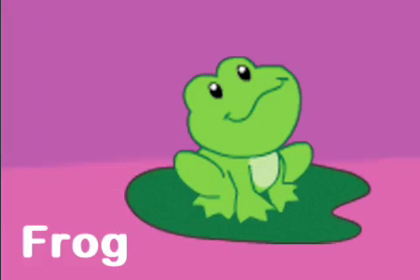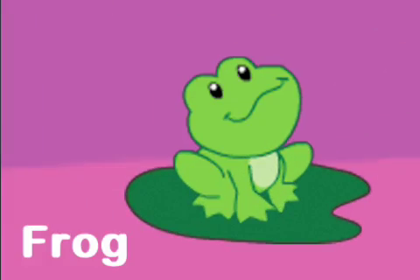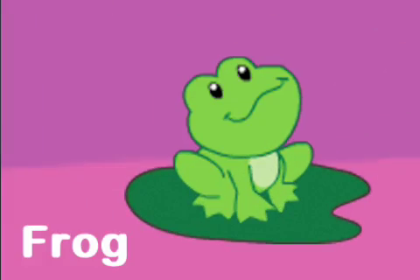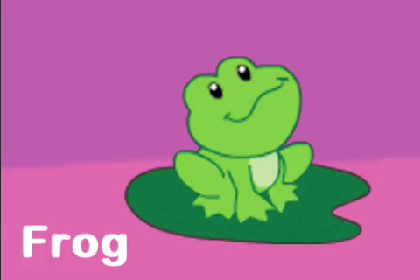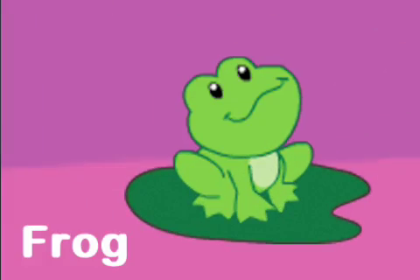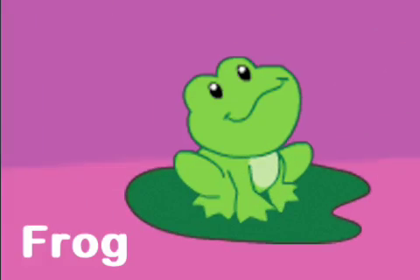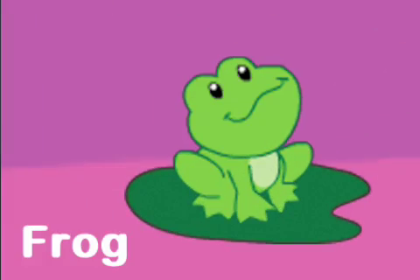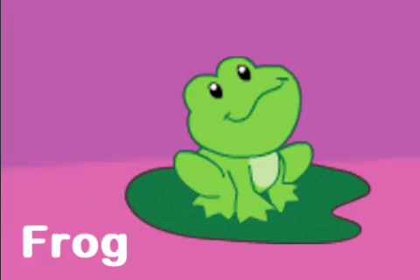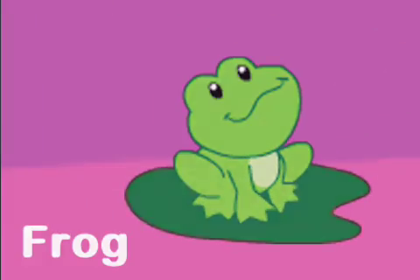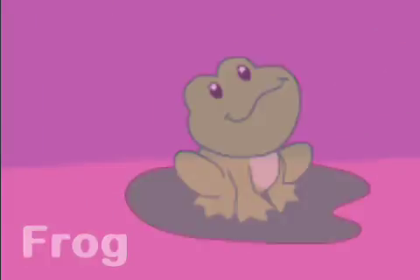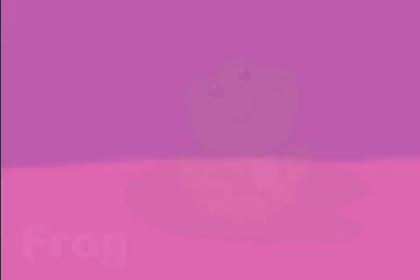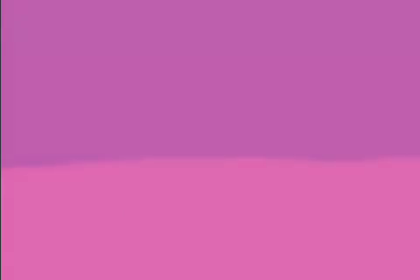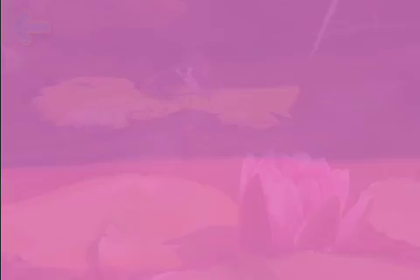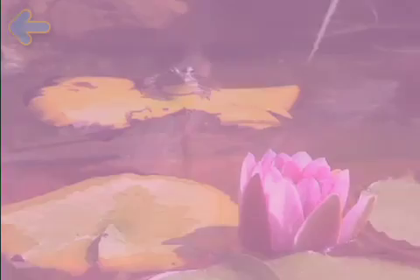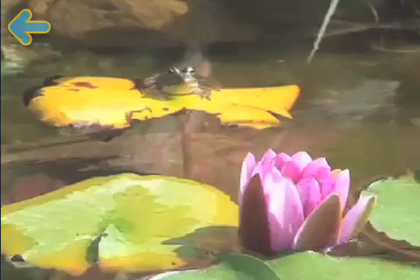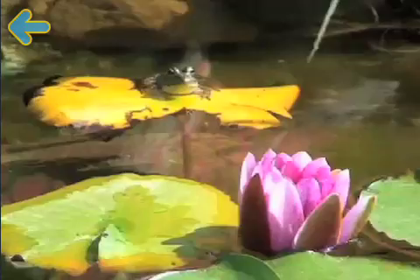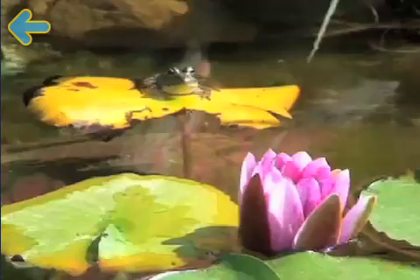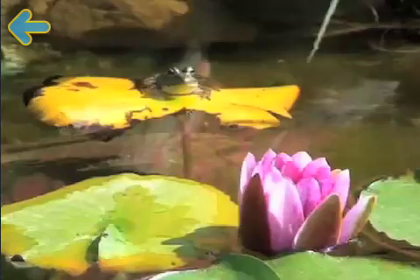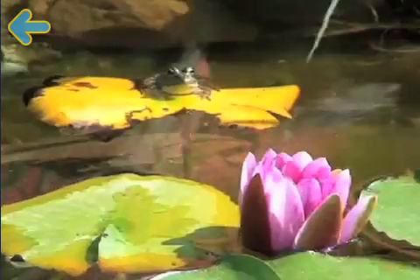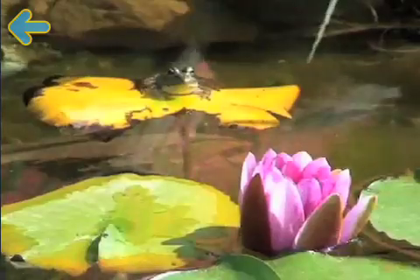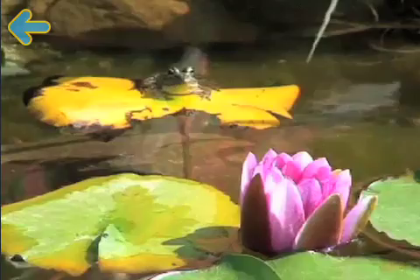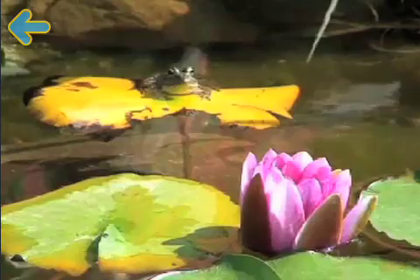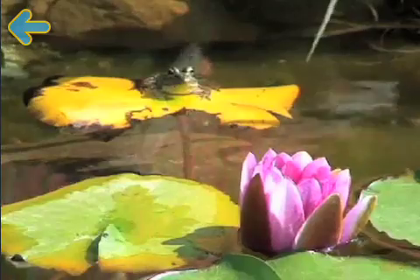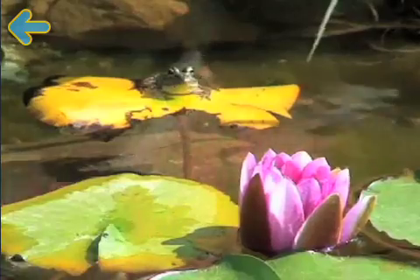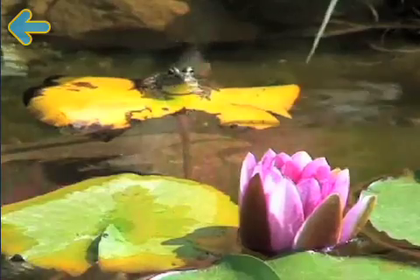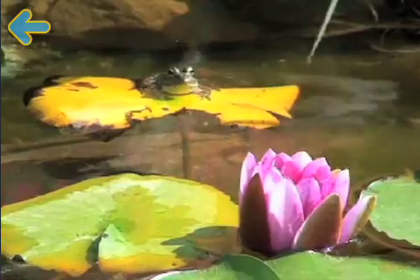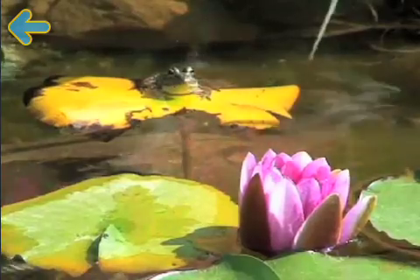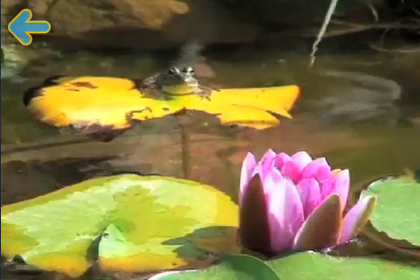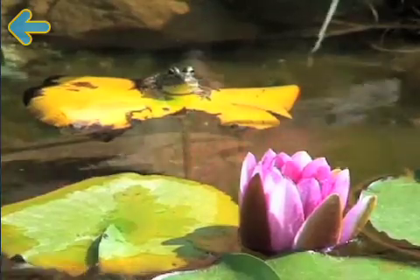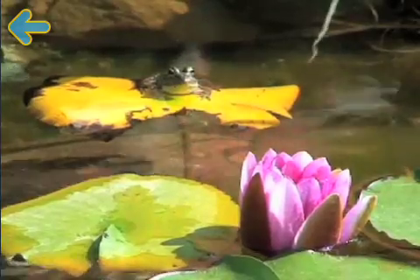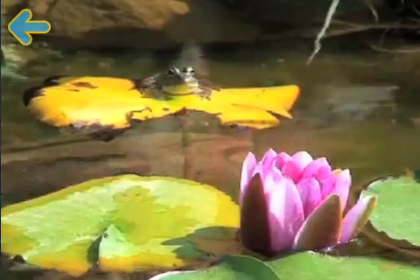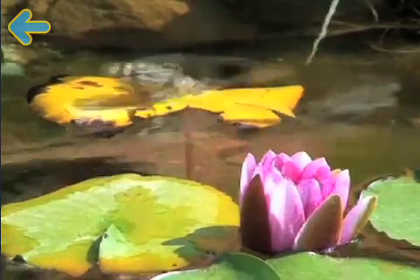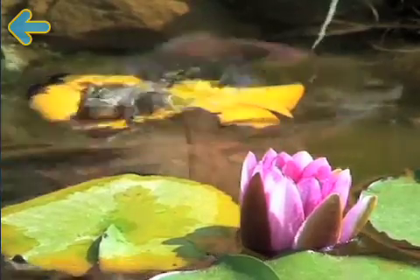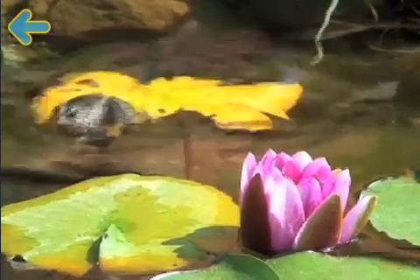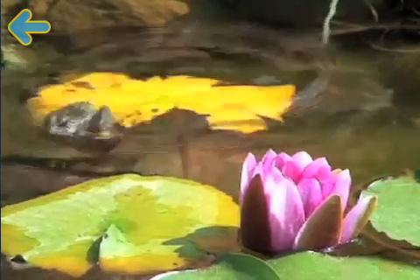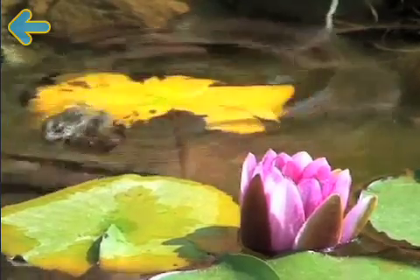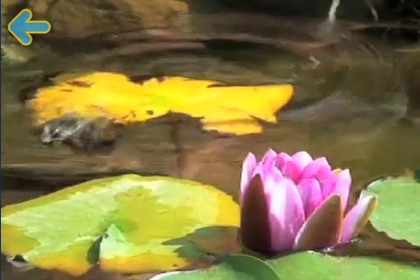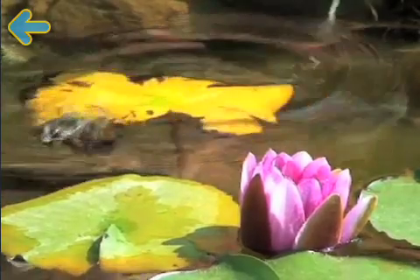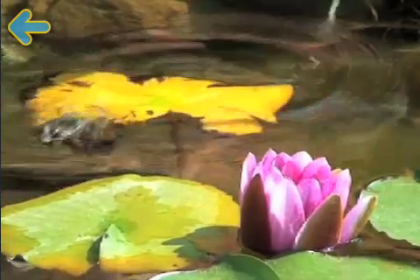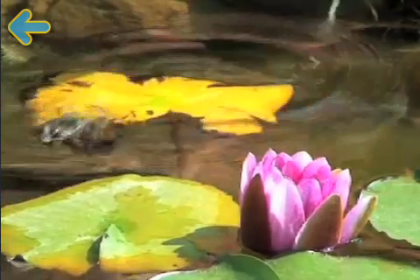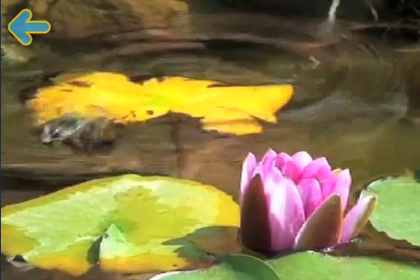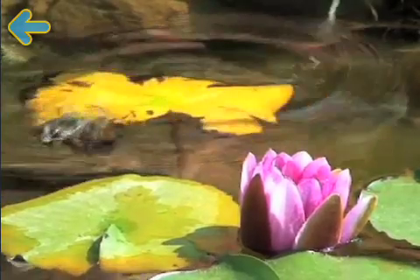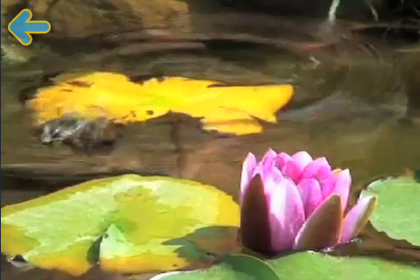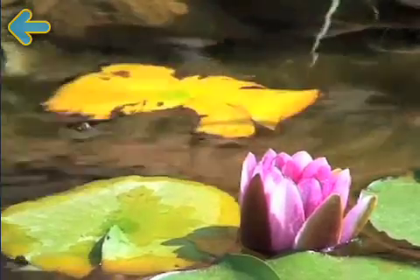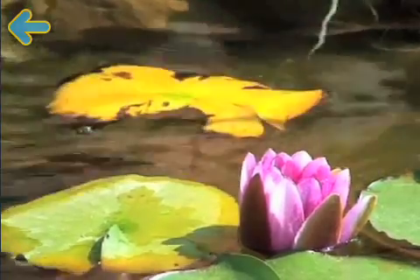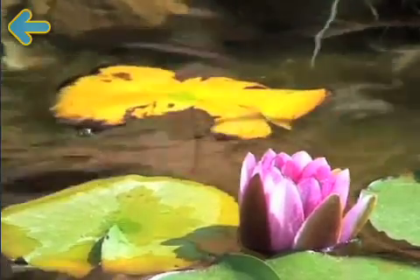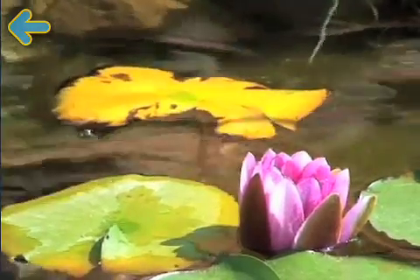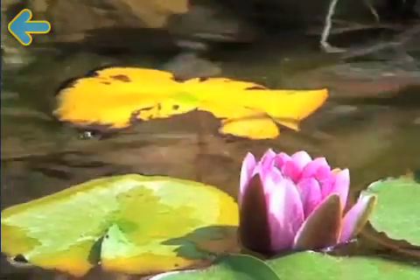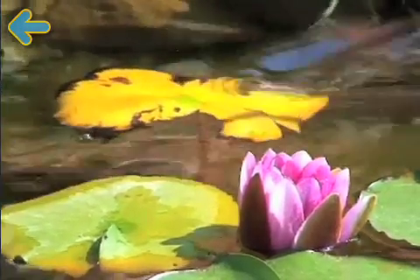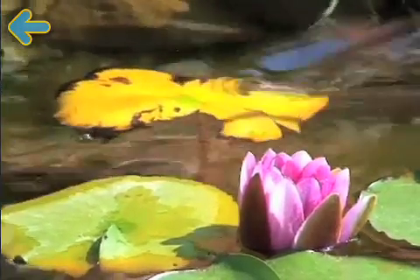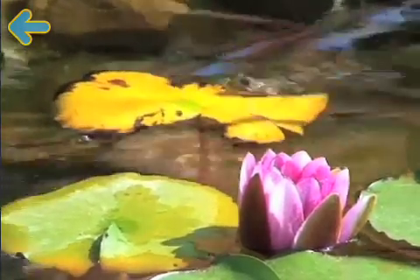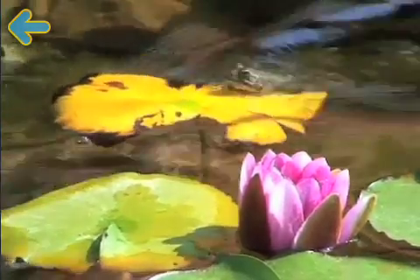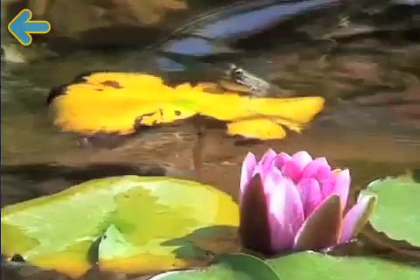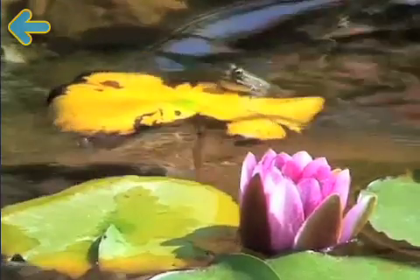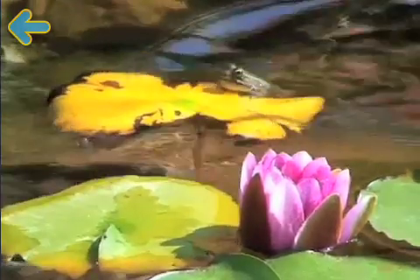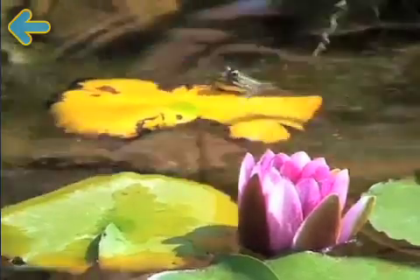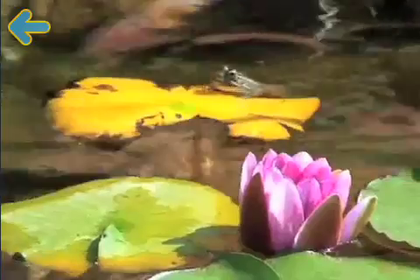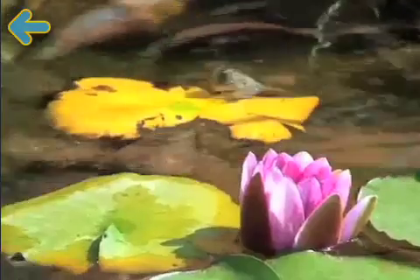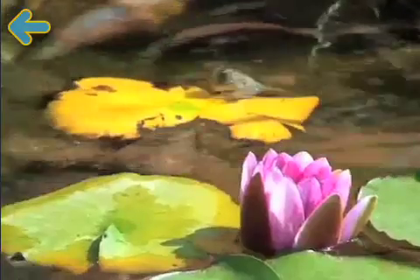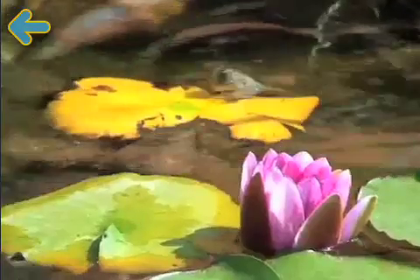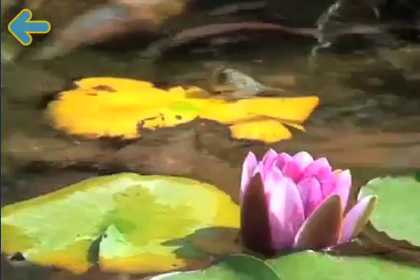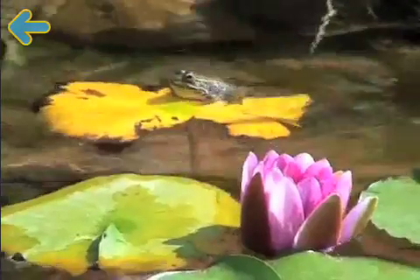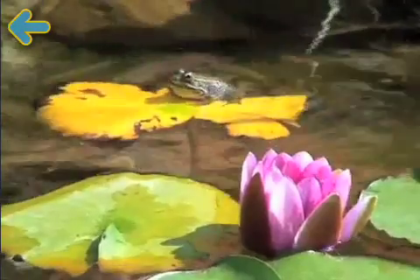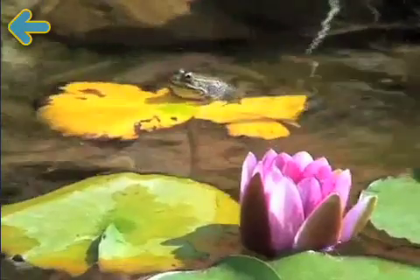Frog! Frogs use their back legs to jump high and far. They have webbed feet for swimming.